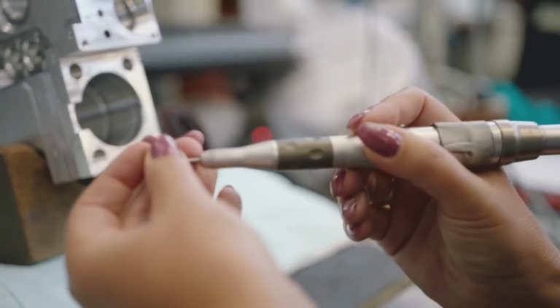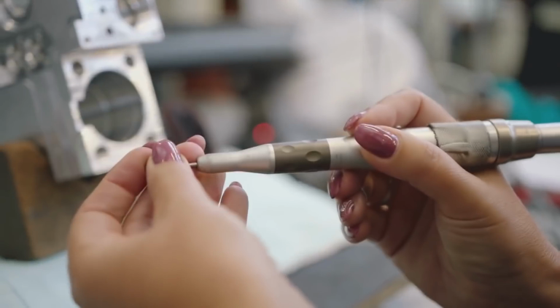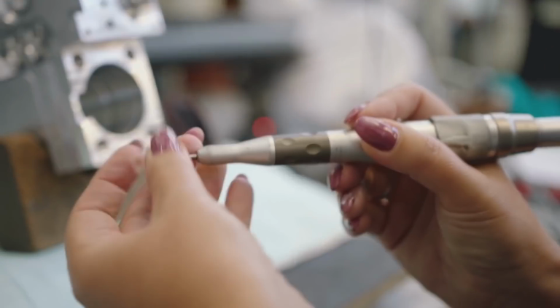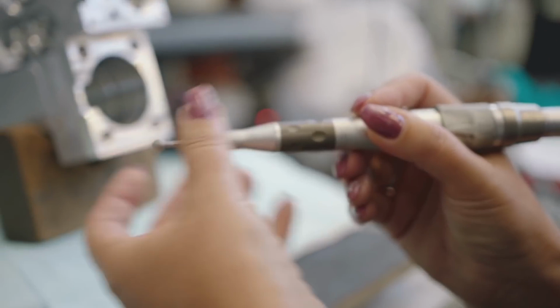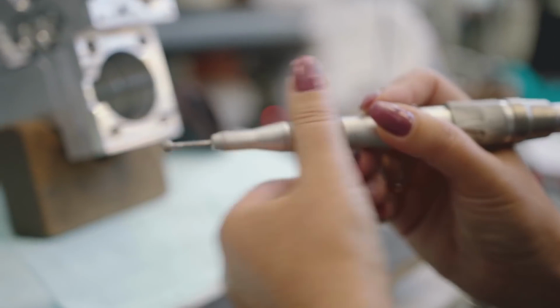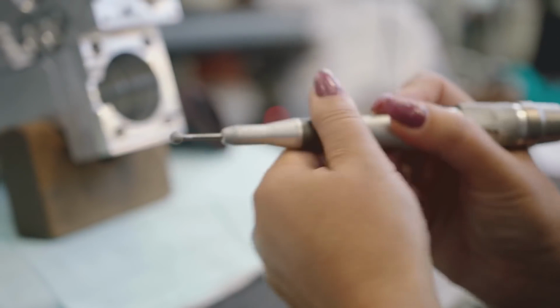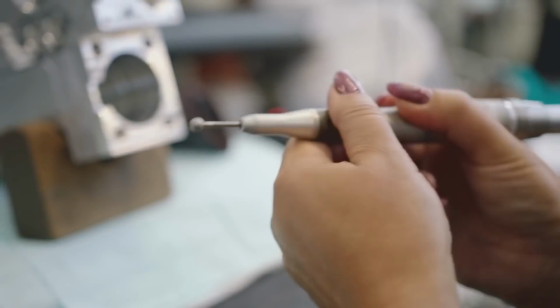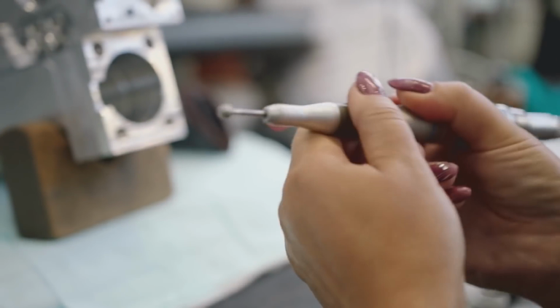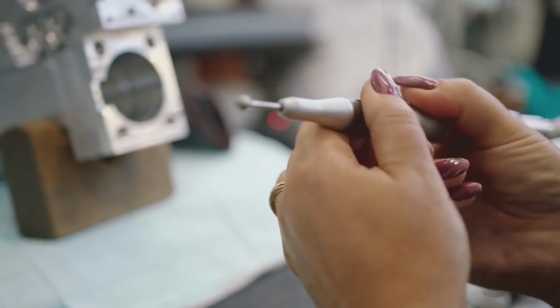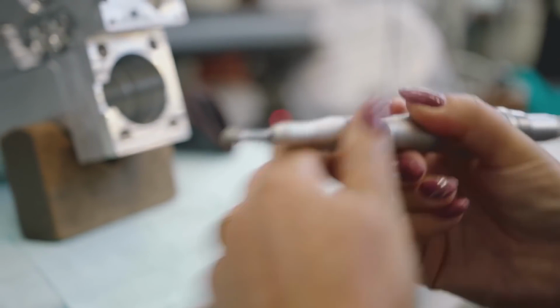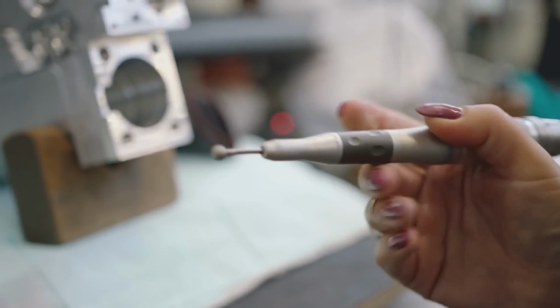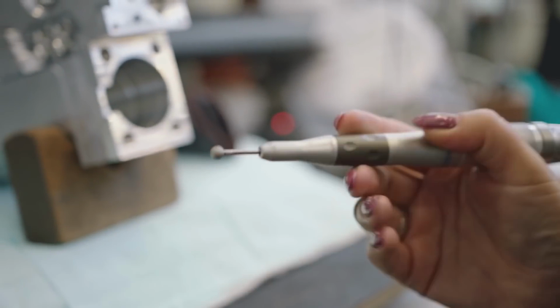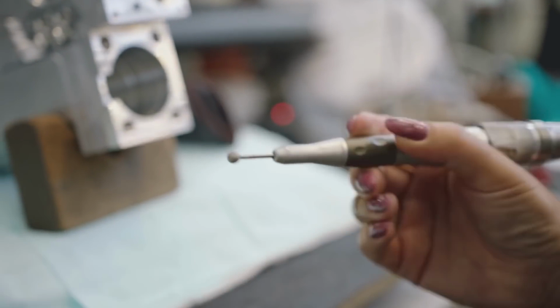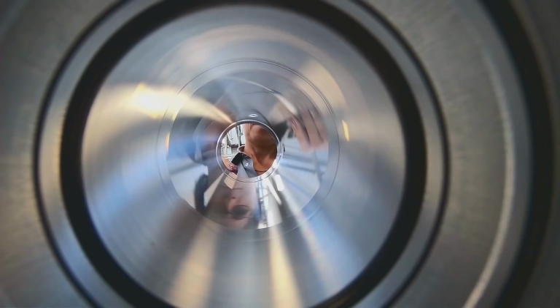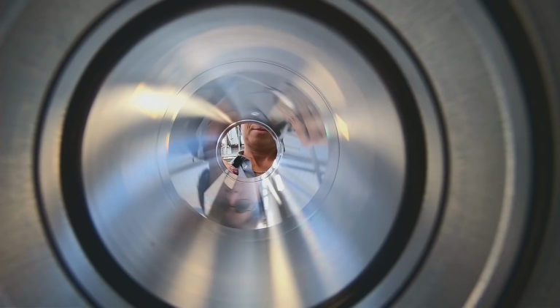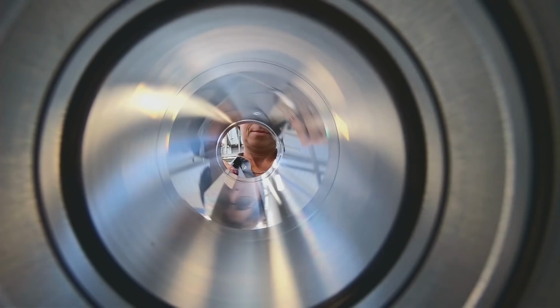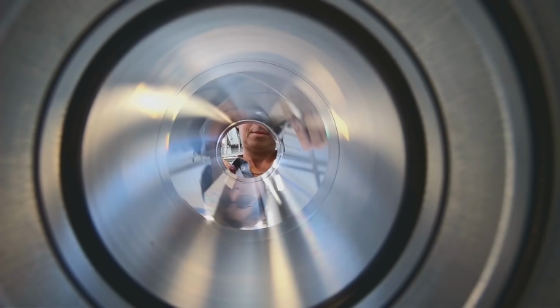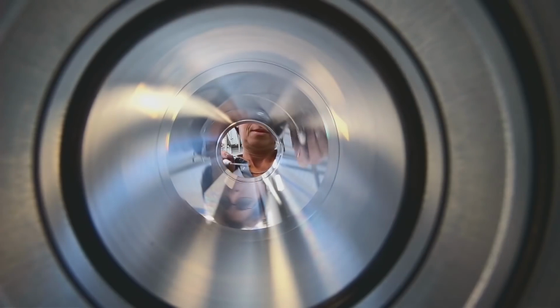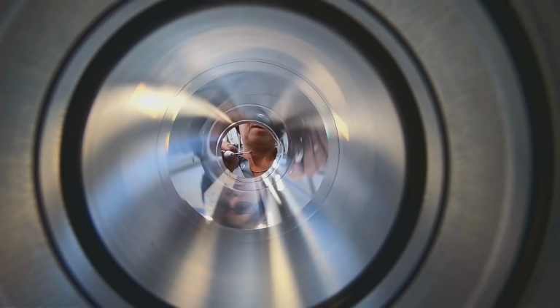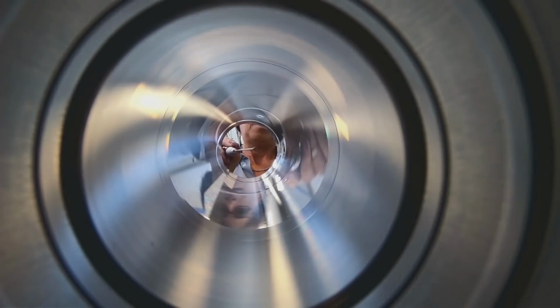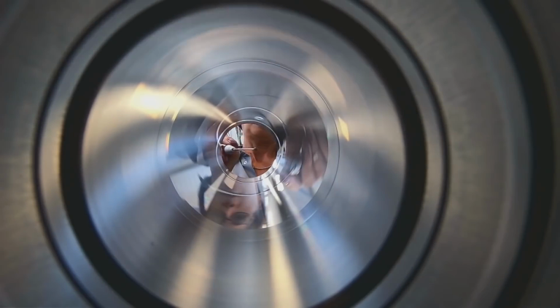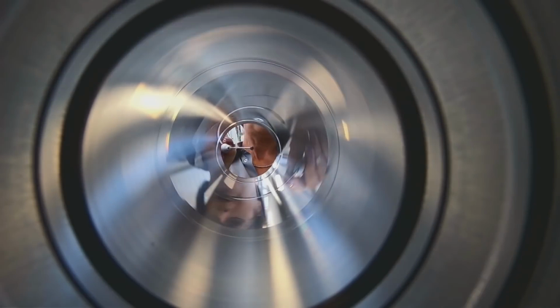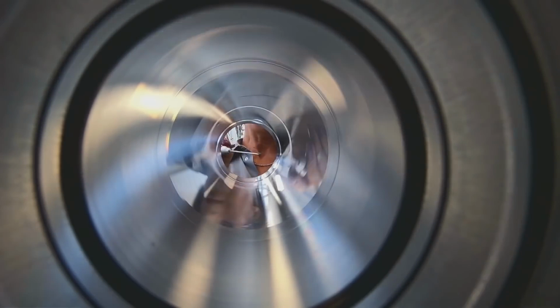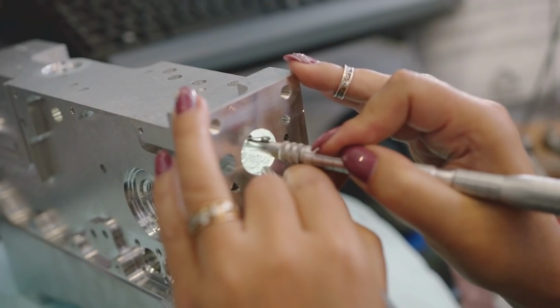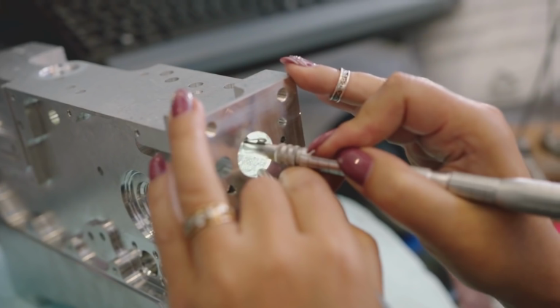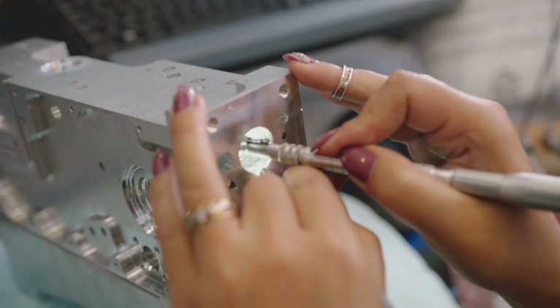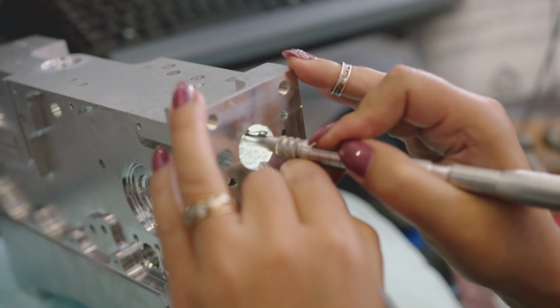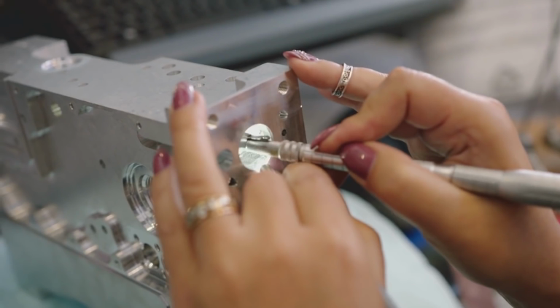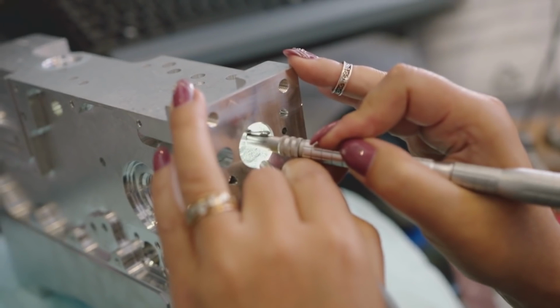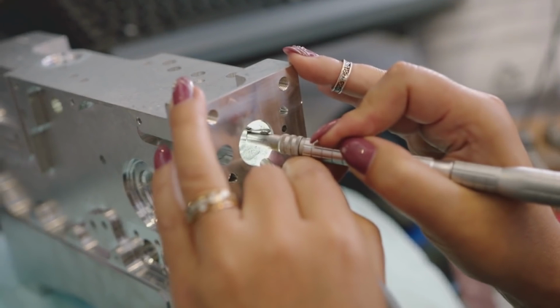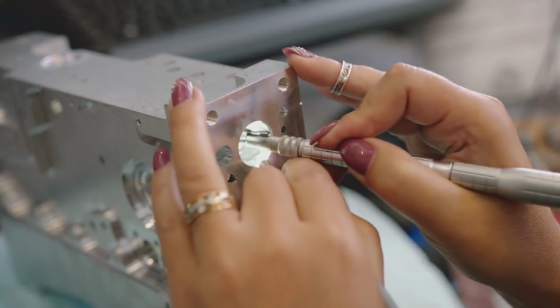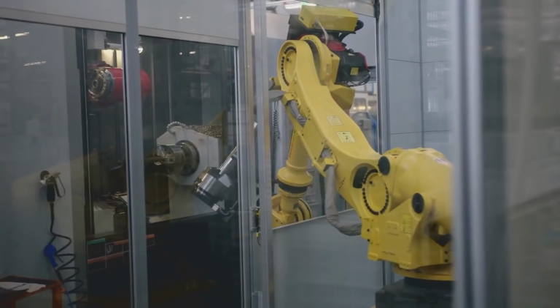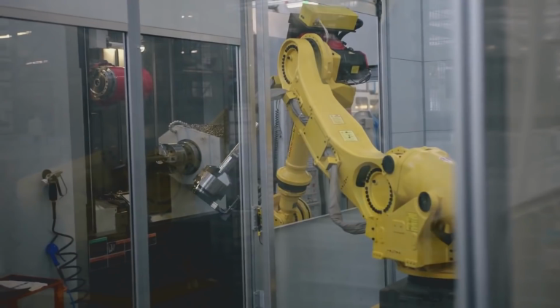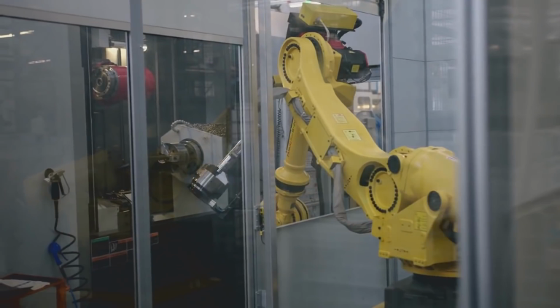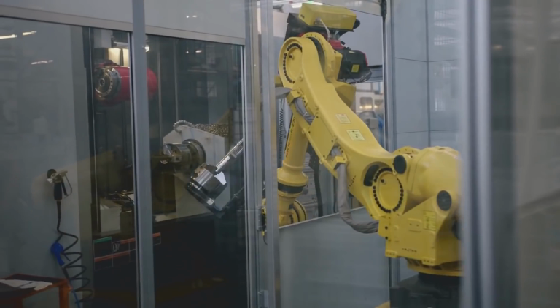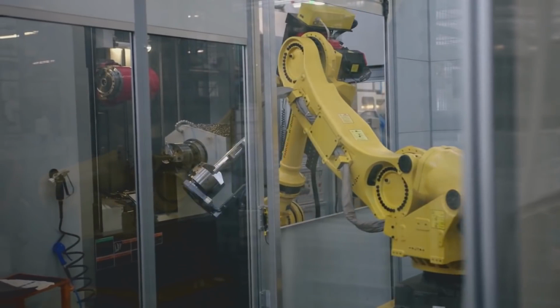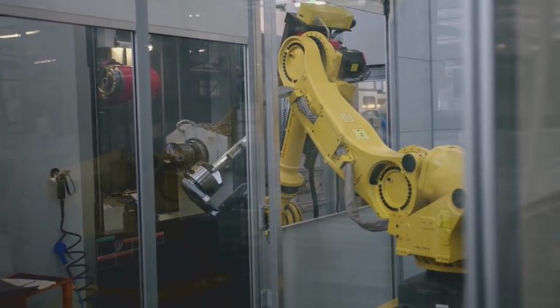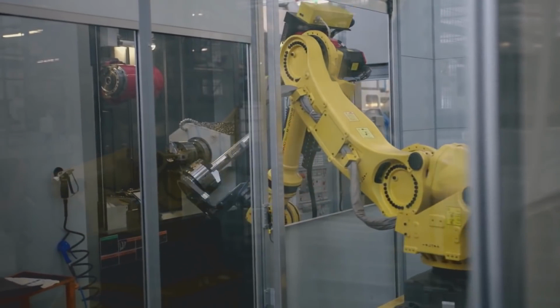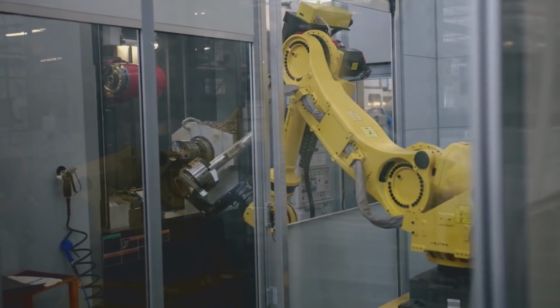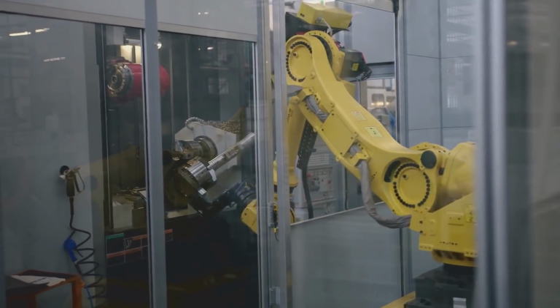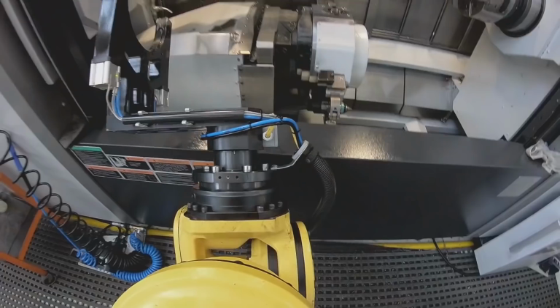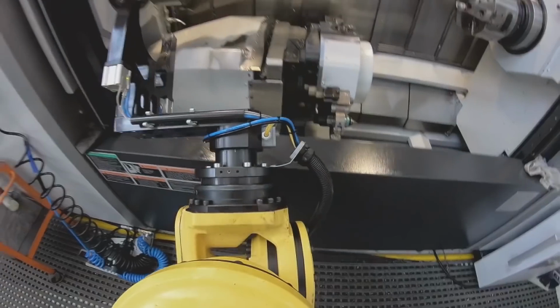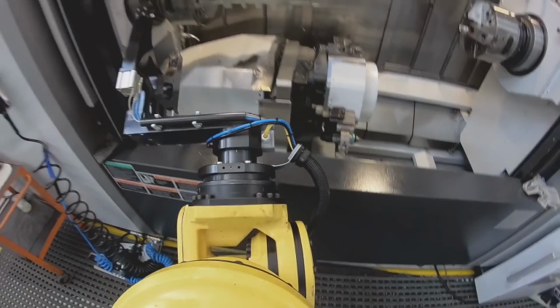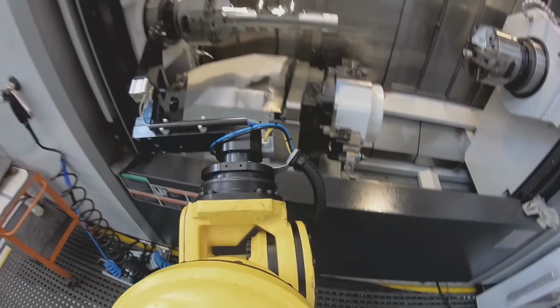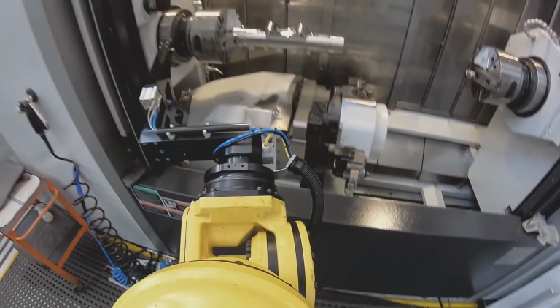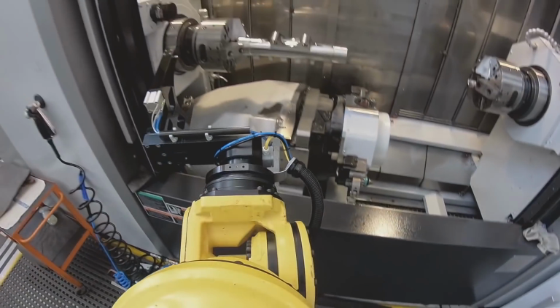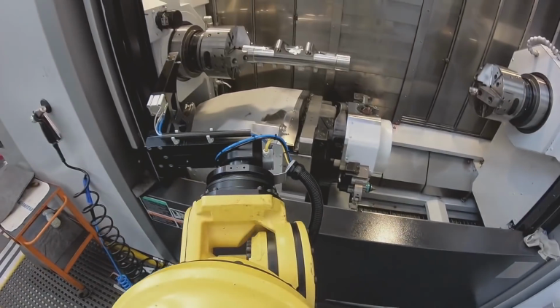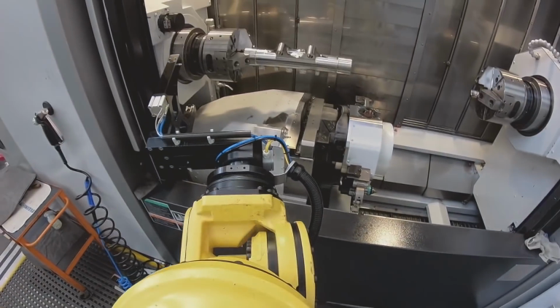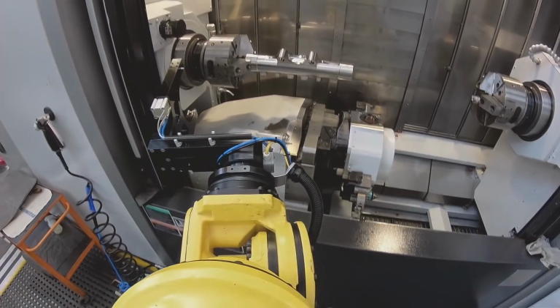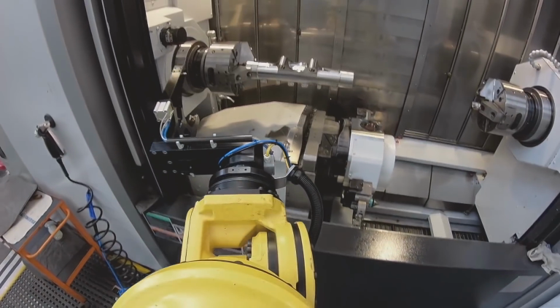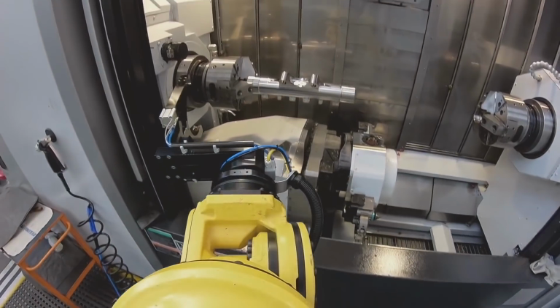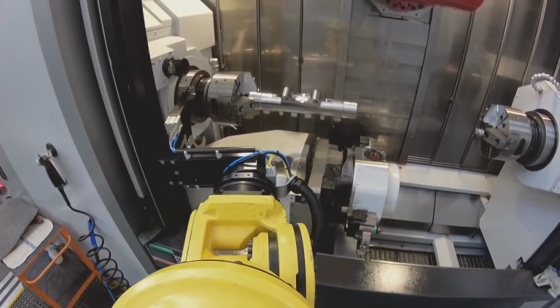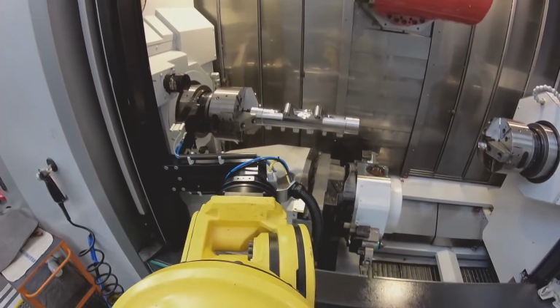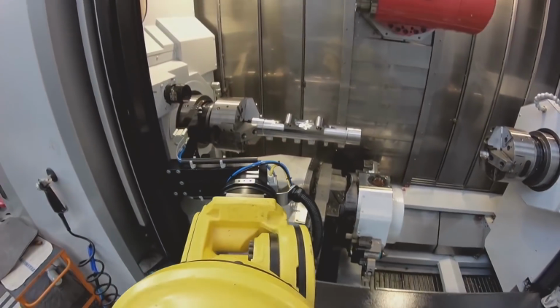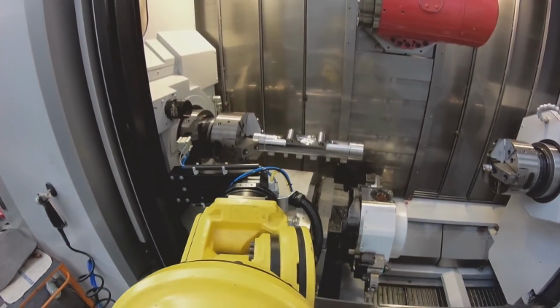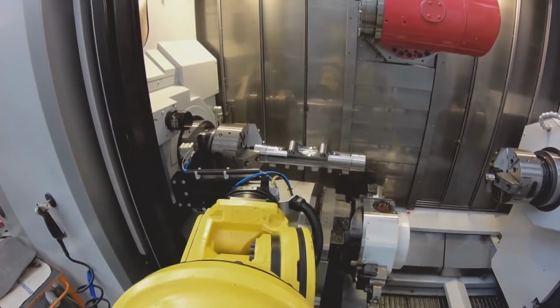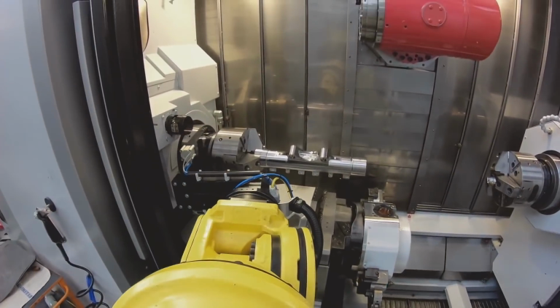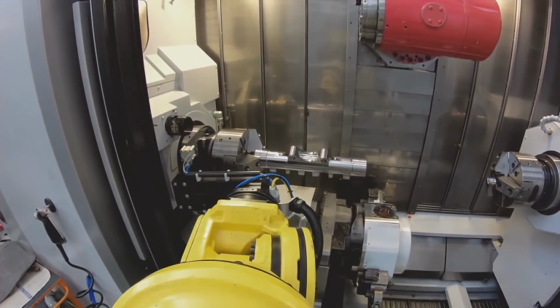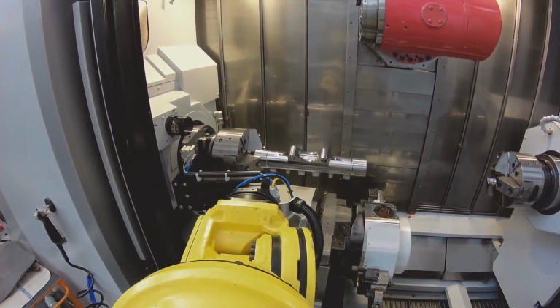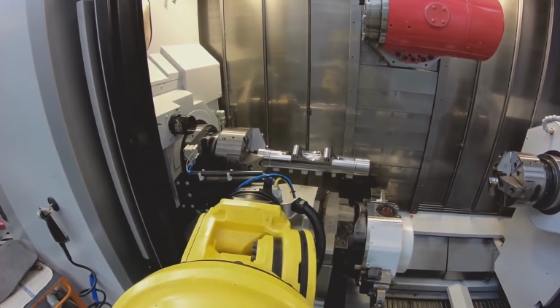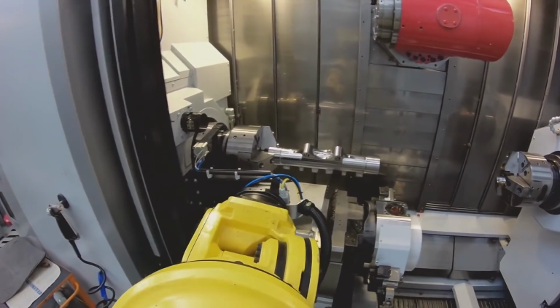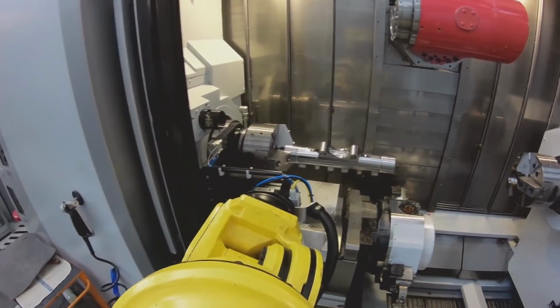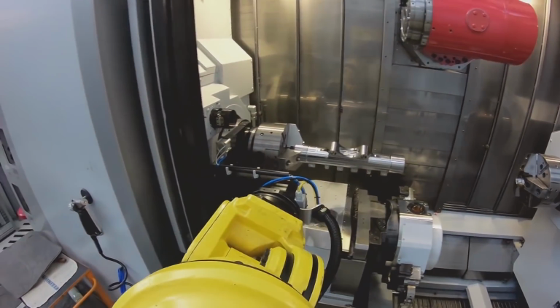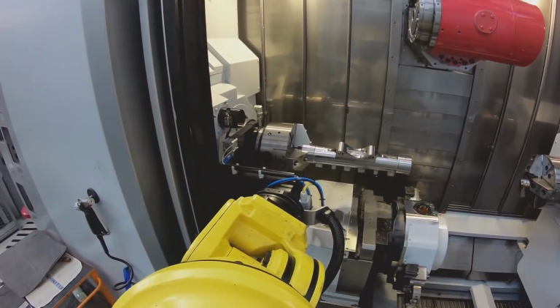Manufacture of major parts has commenced, with assembly of the first aircraft expected early next year and first flight in 2021.